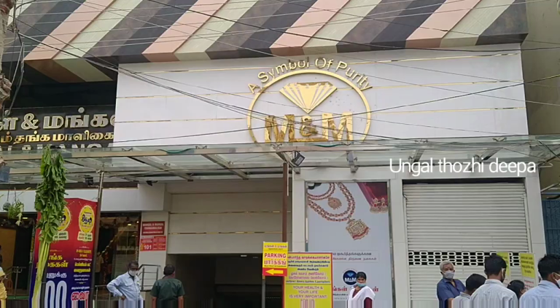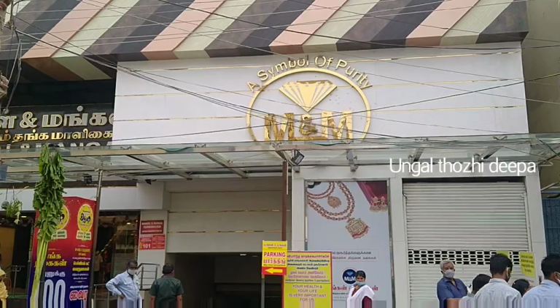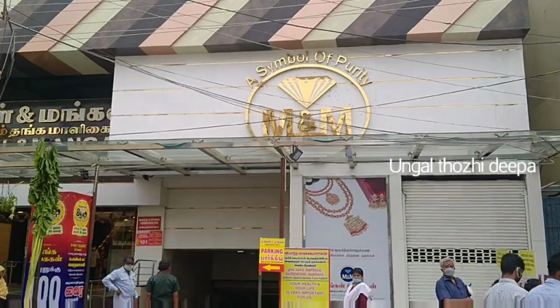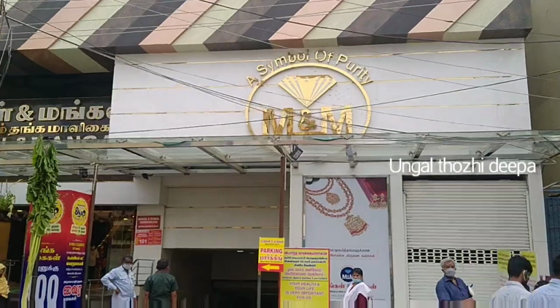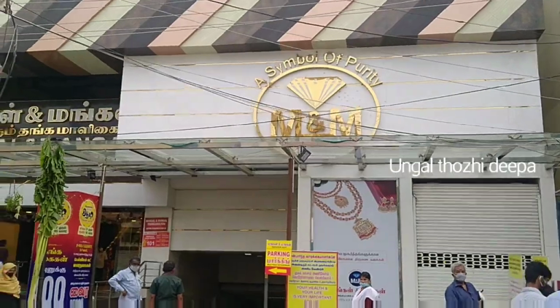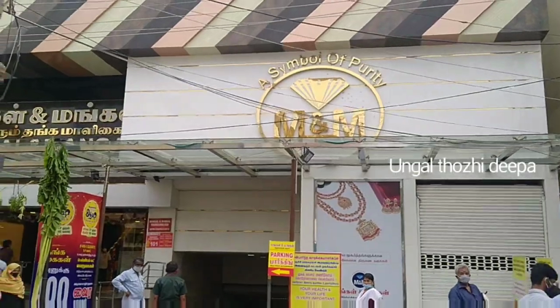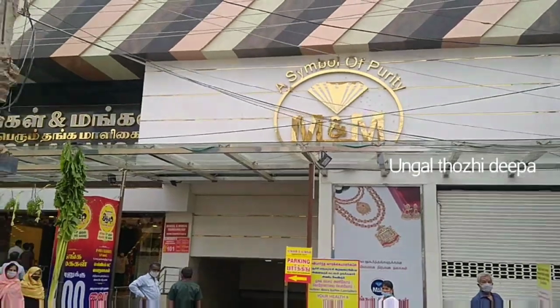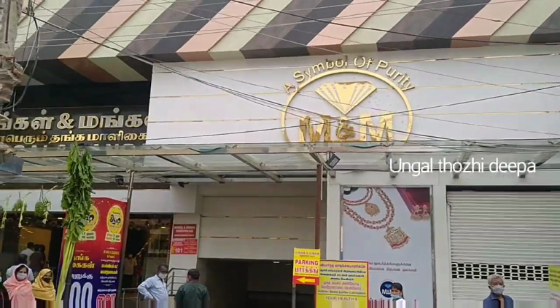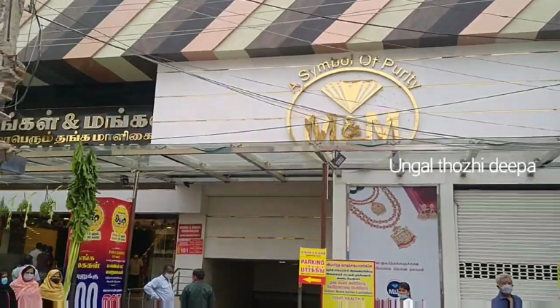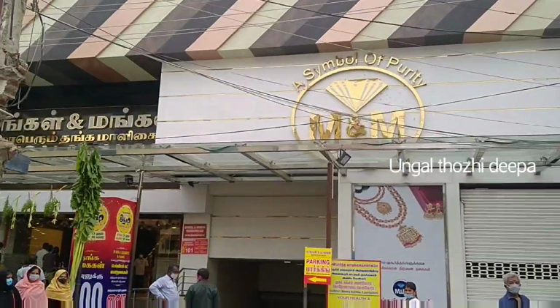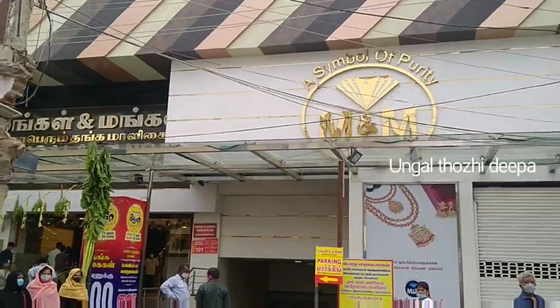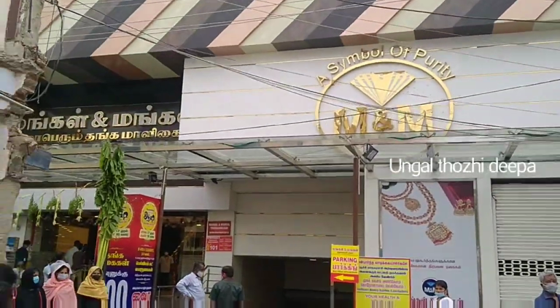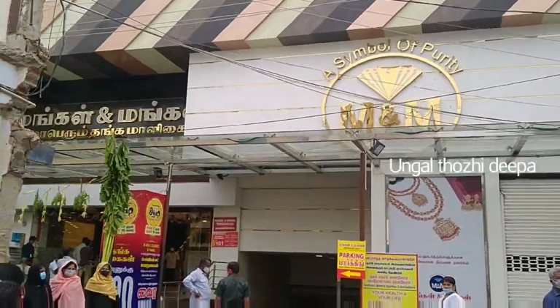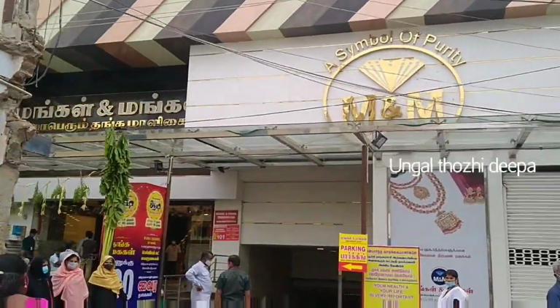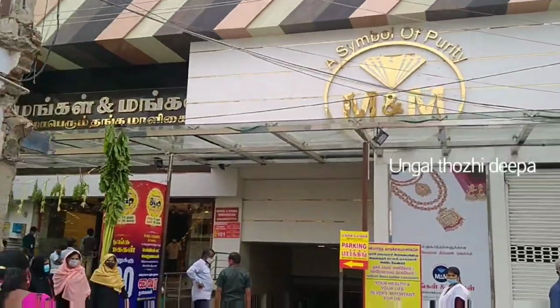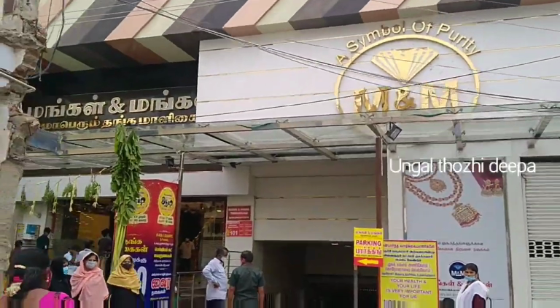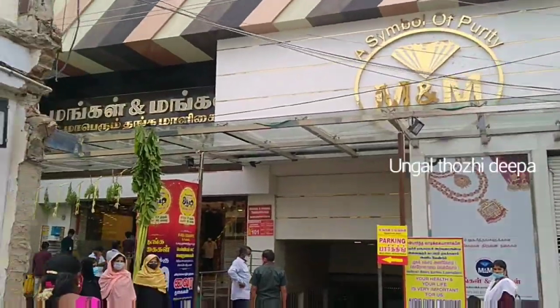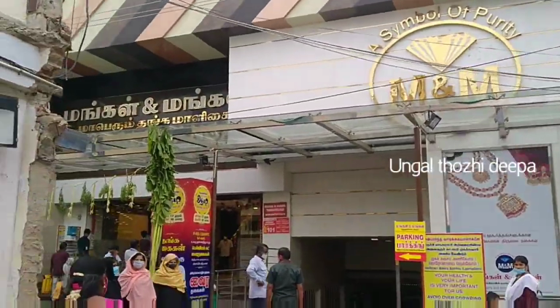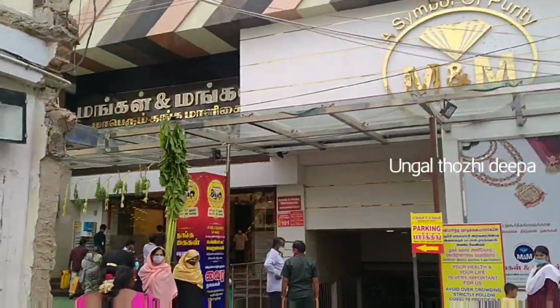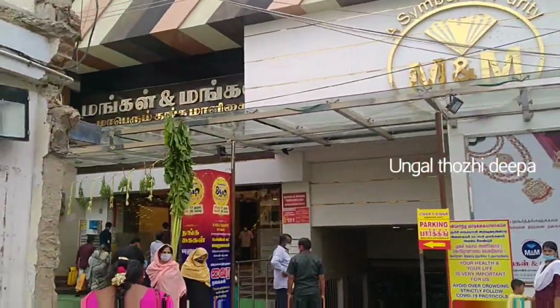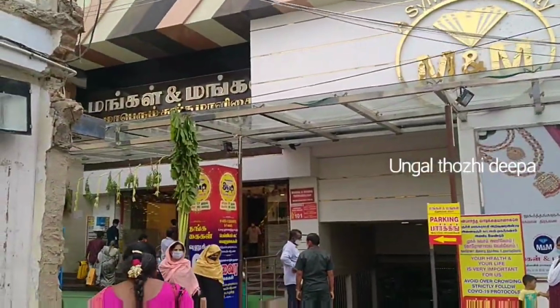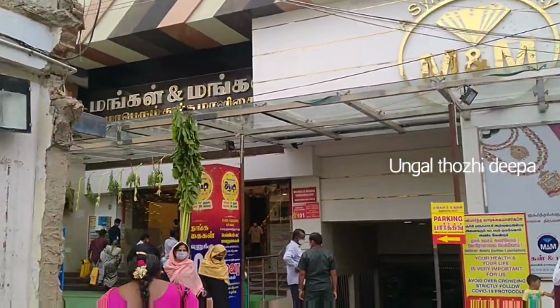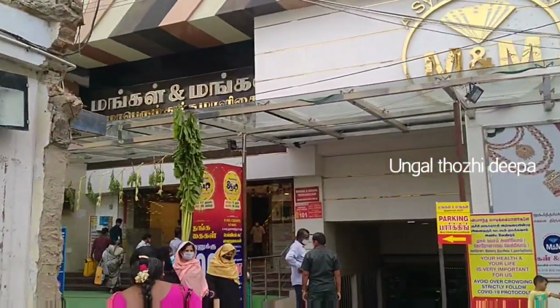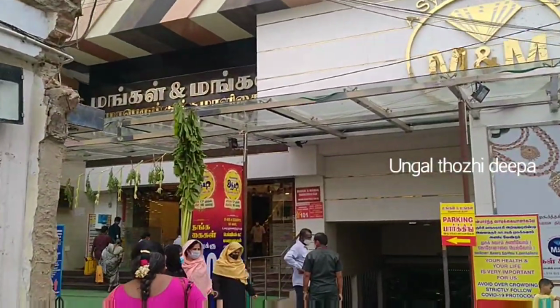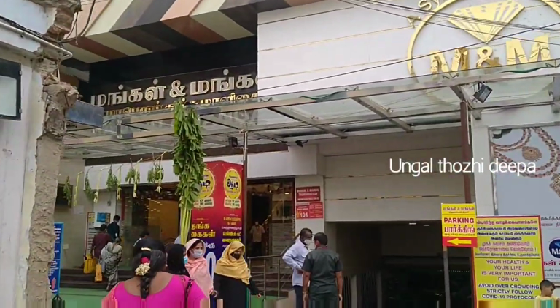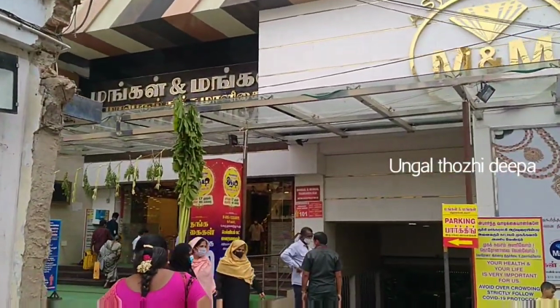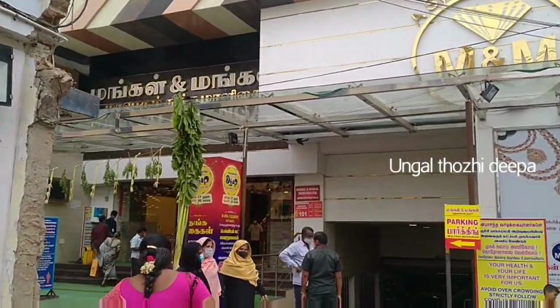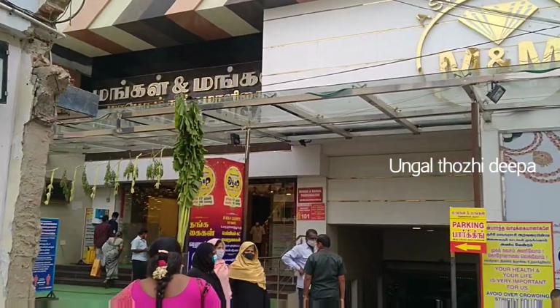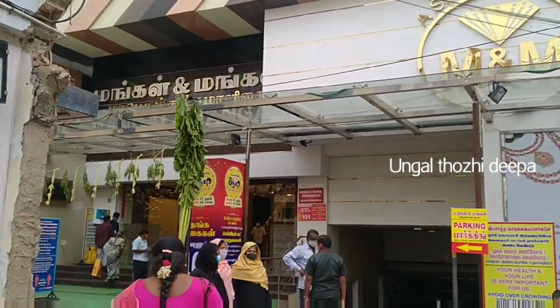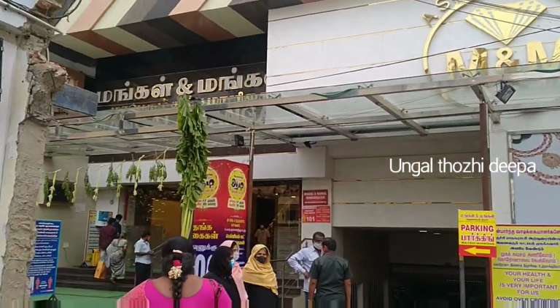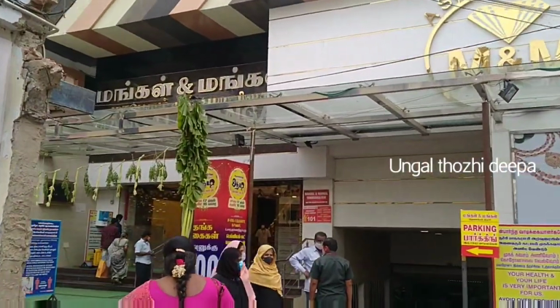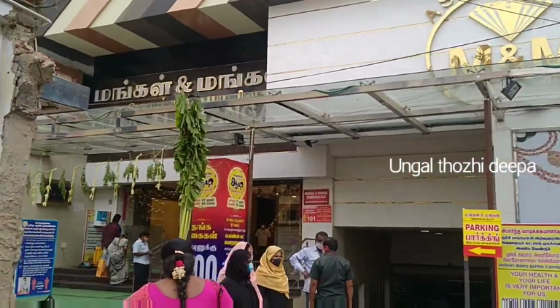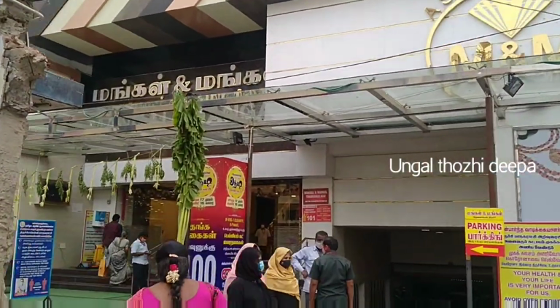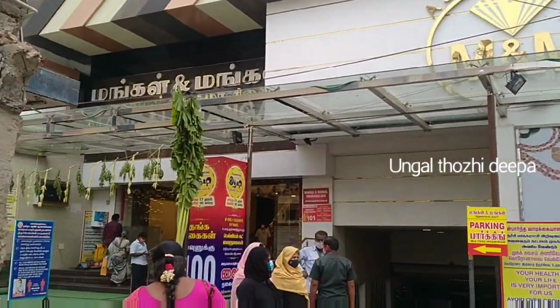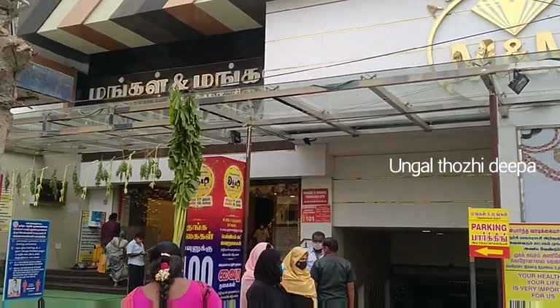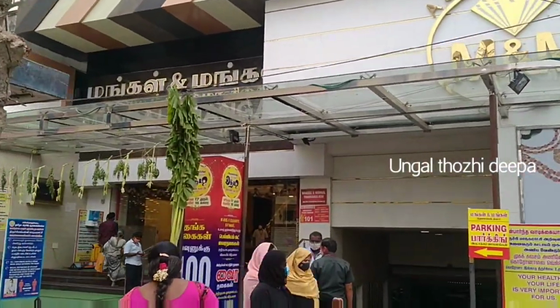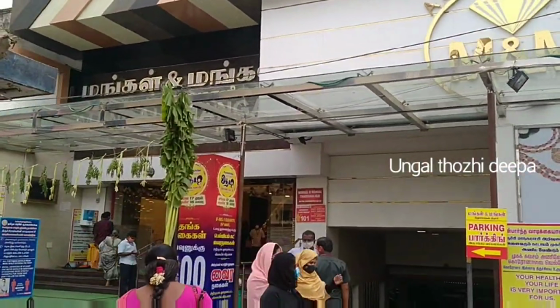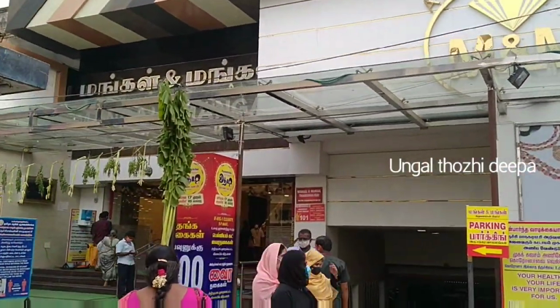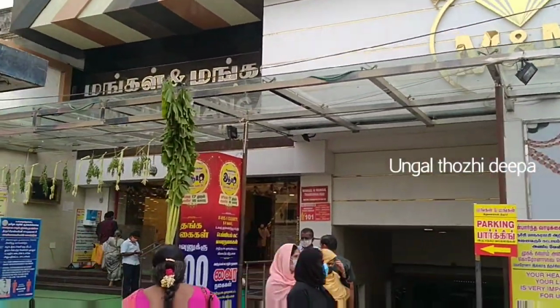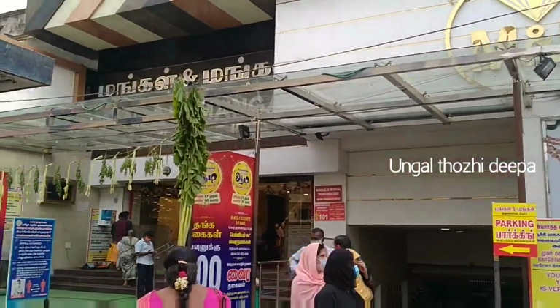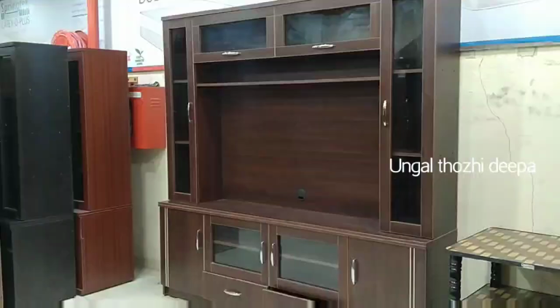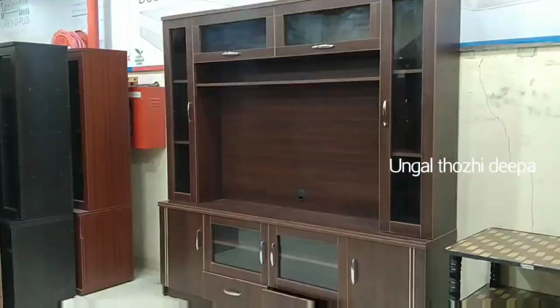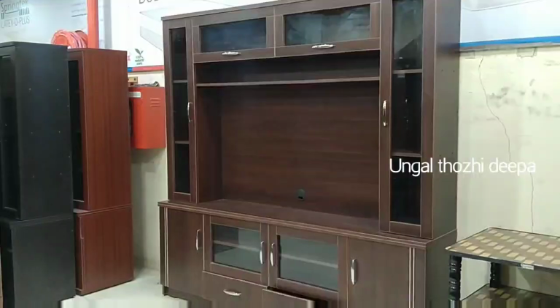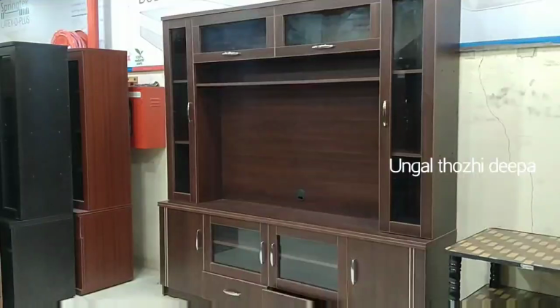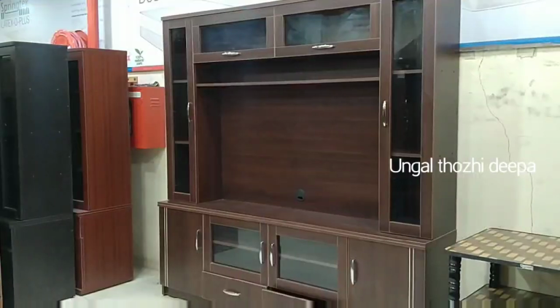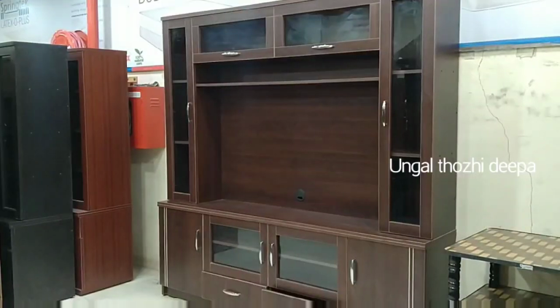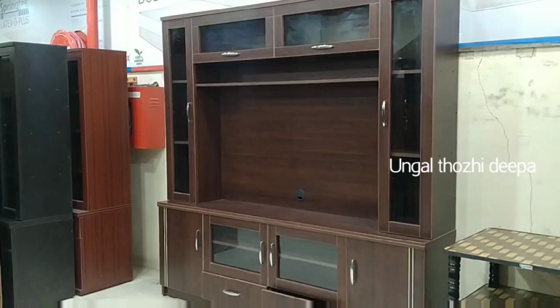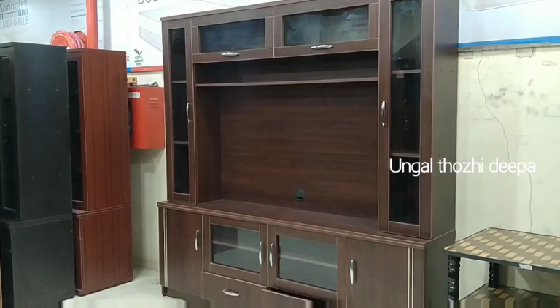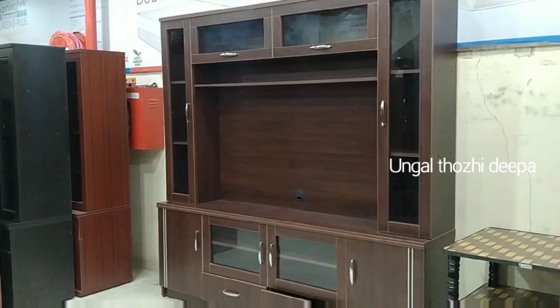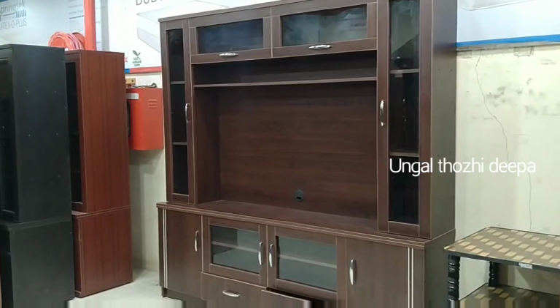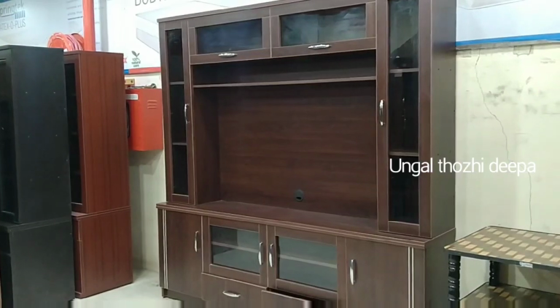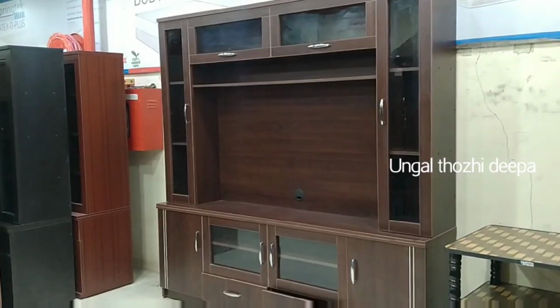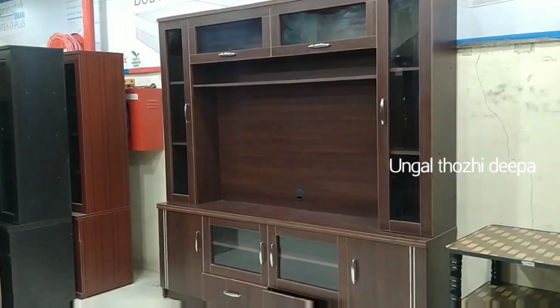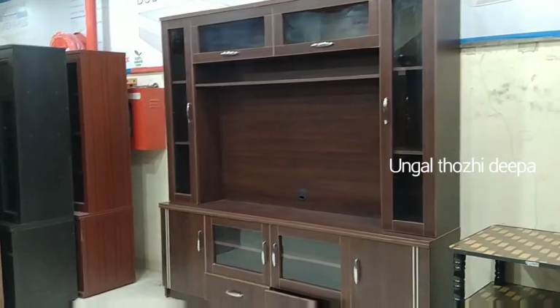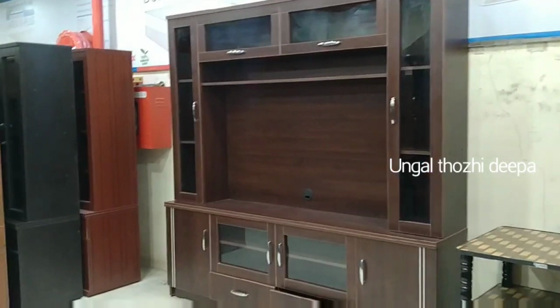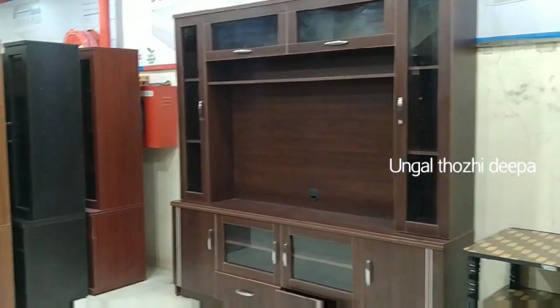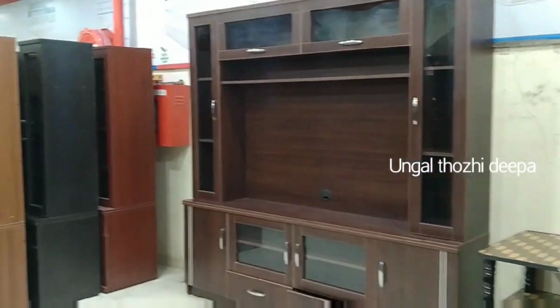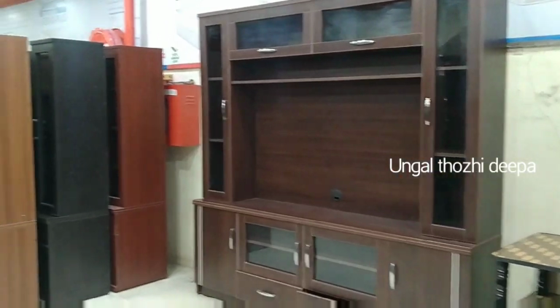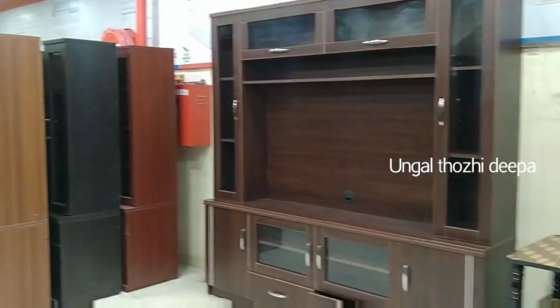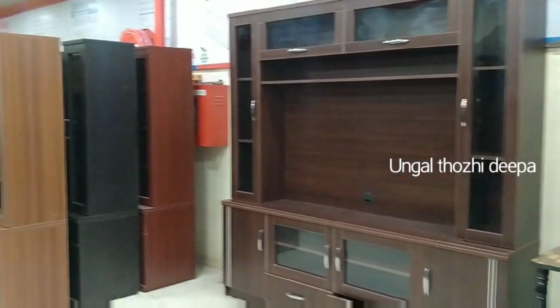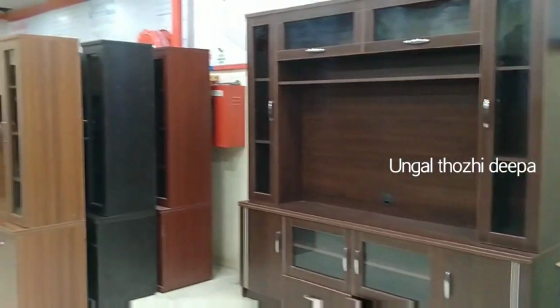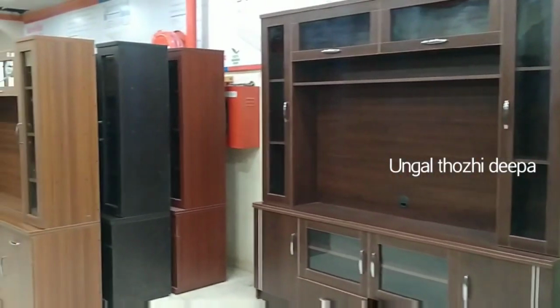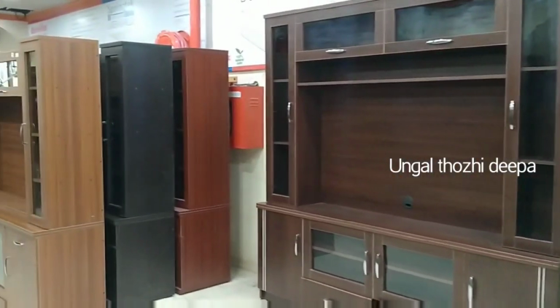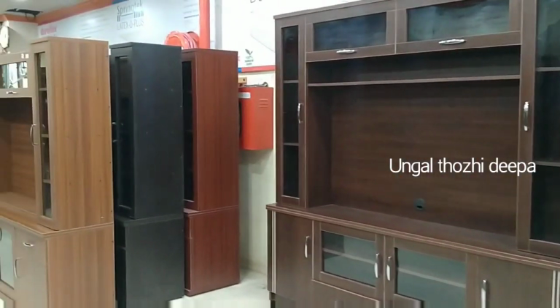Hi friends, I am from Deepala. I am going to show you a super interesting video — I am going to show you a furniture shop.